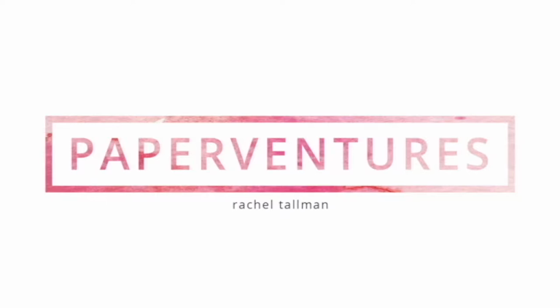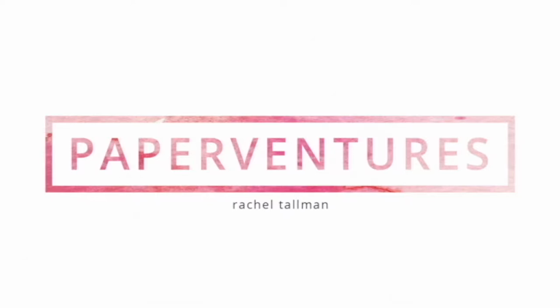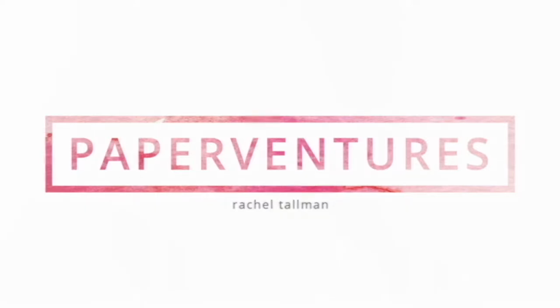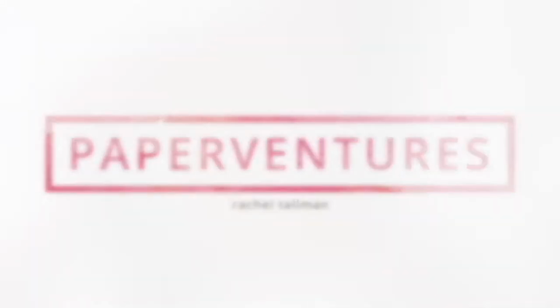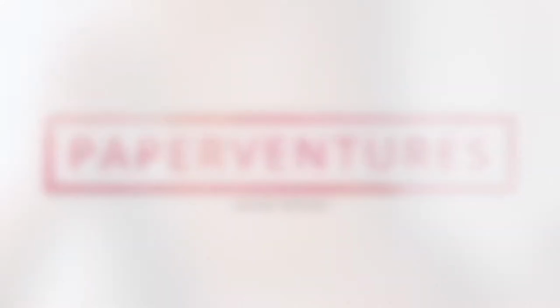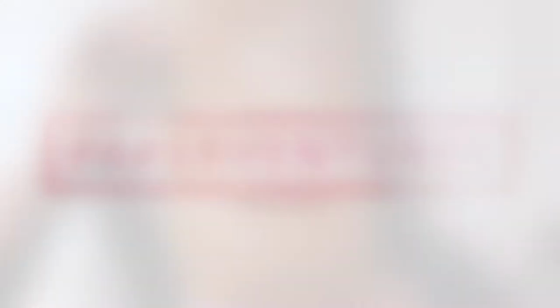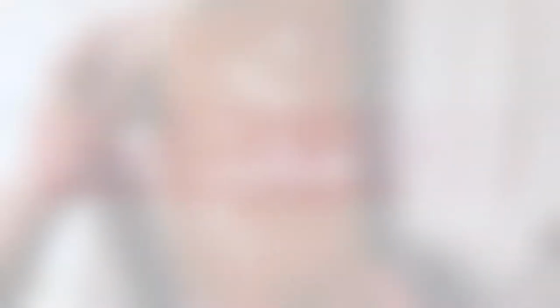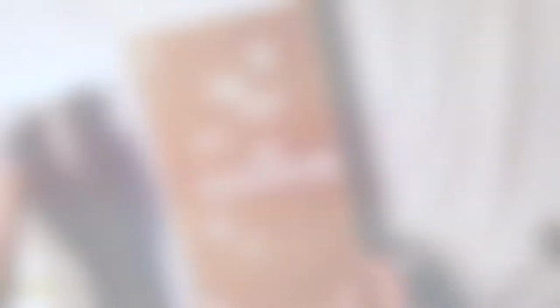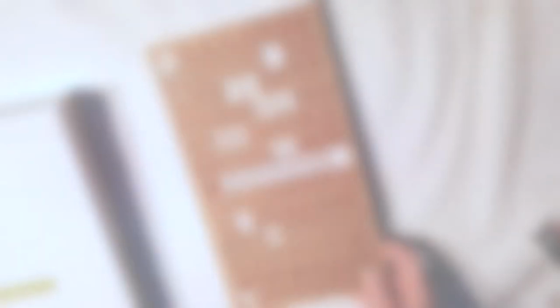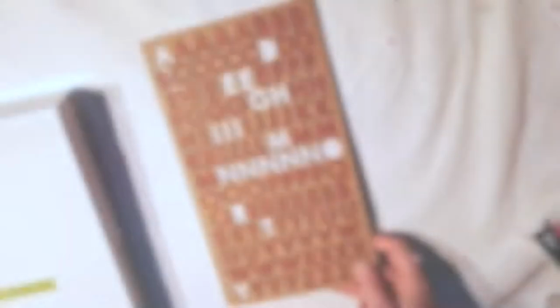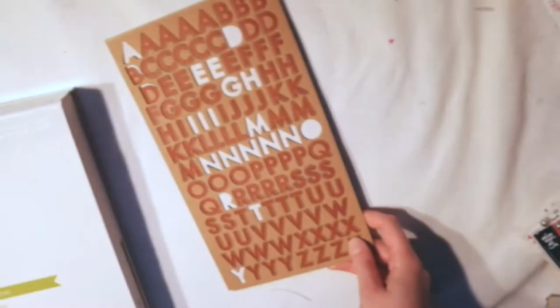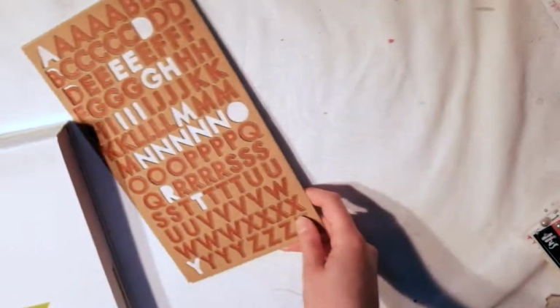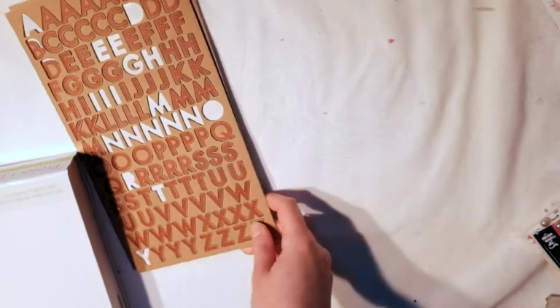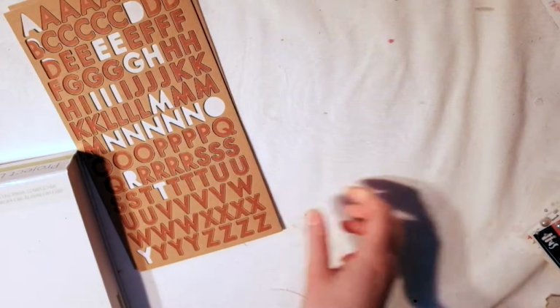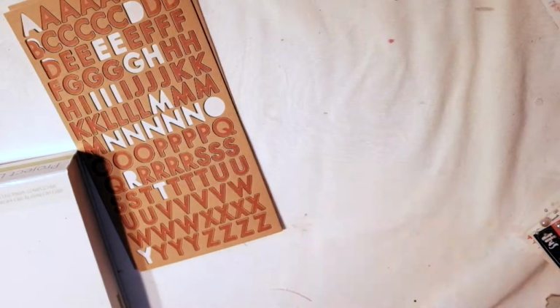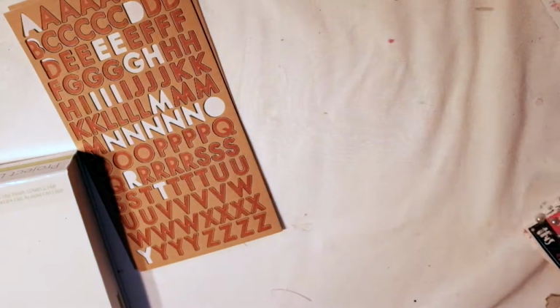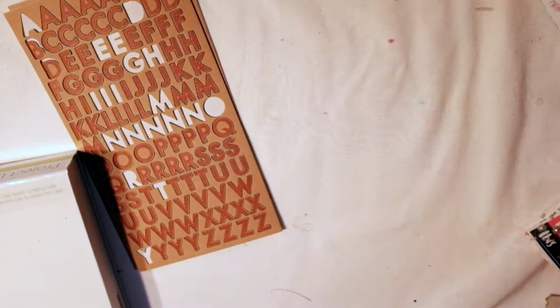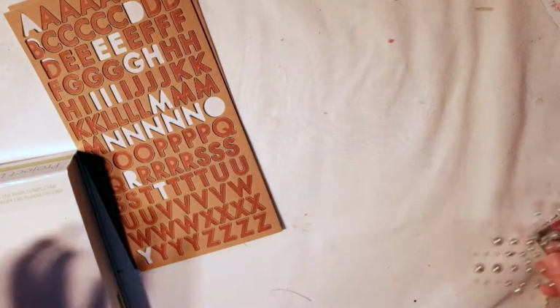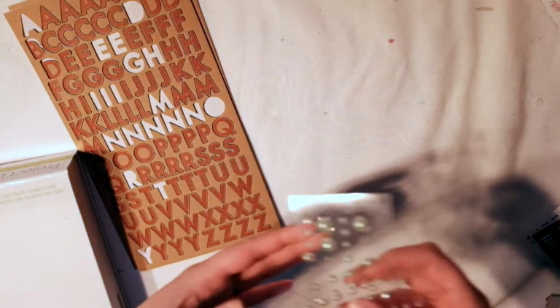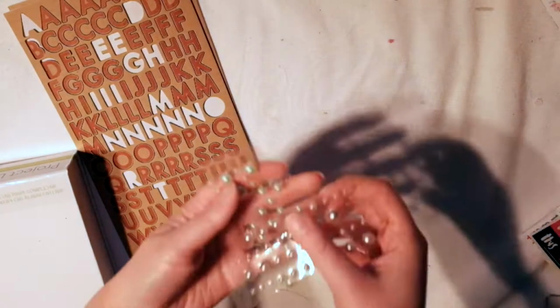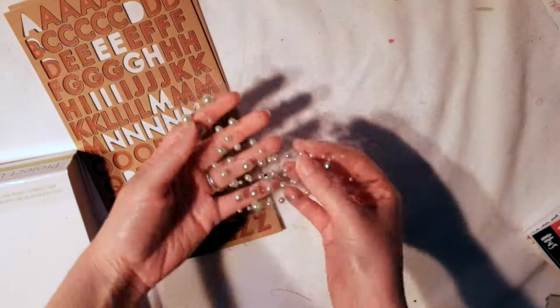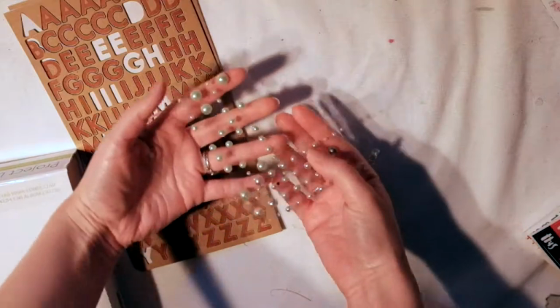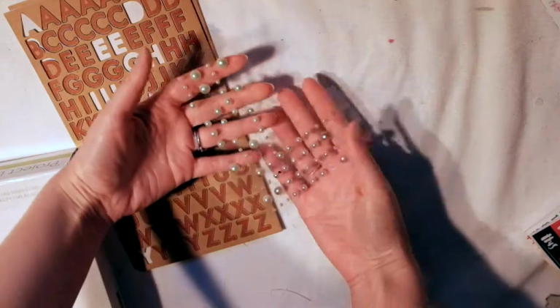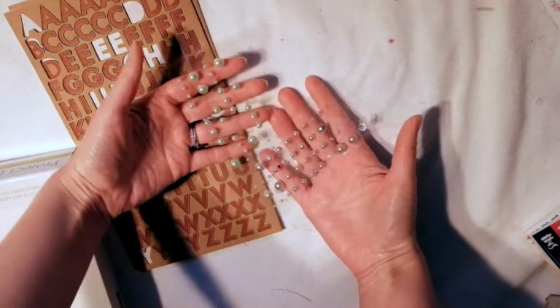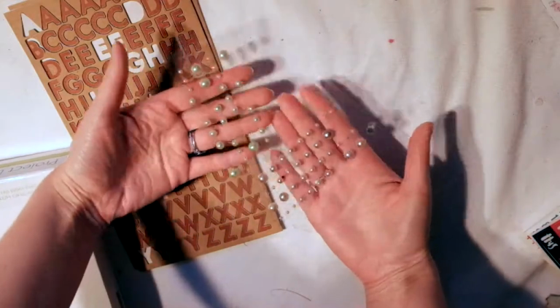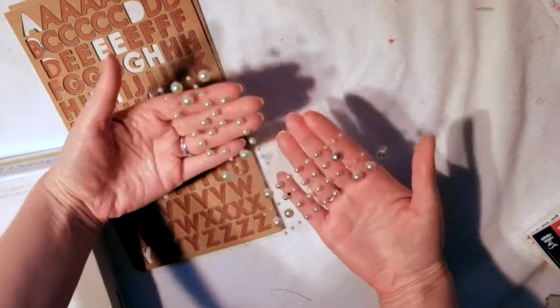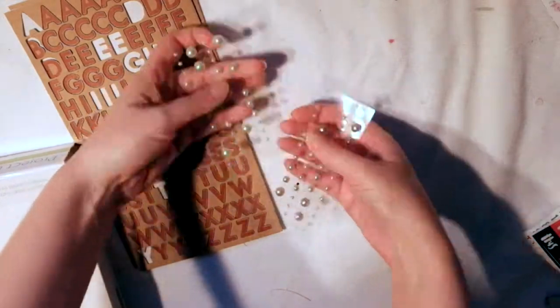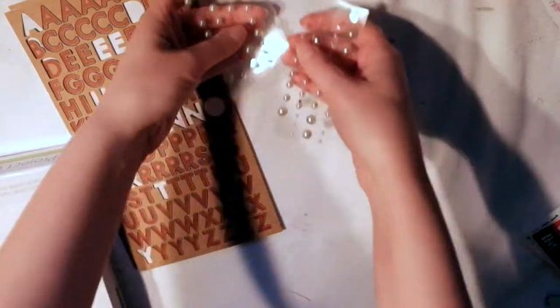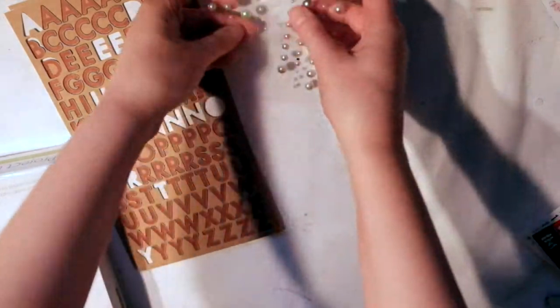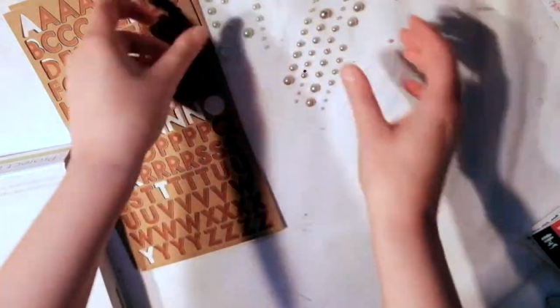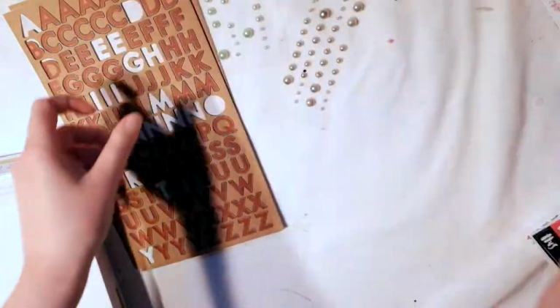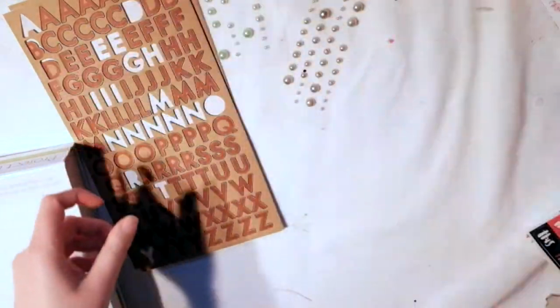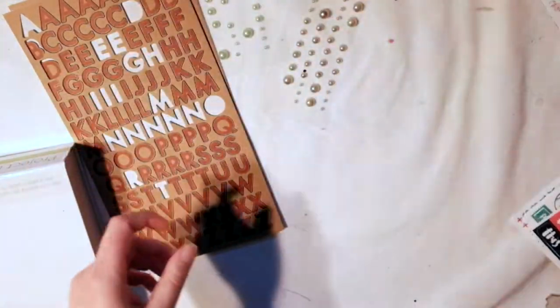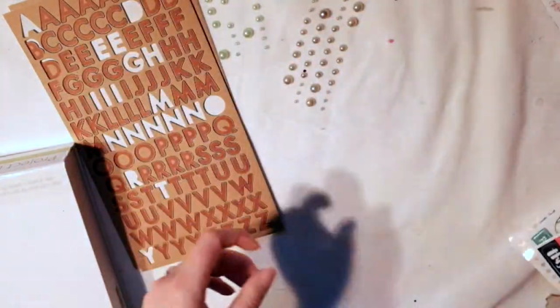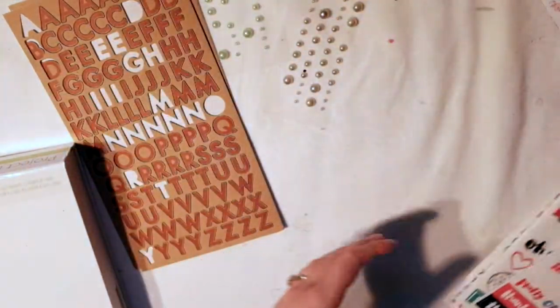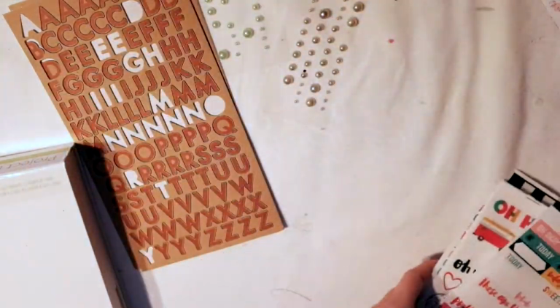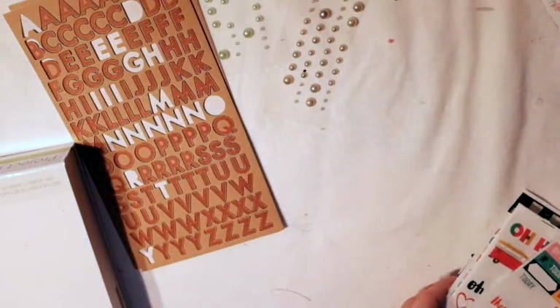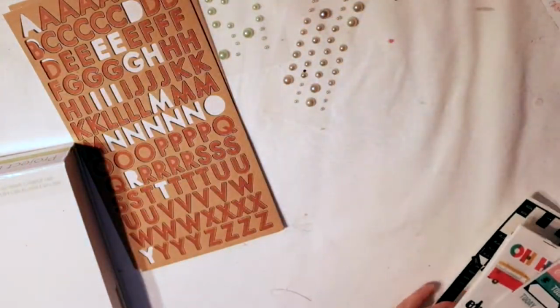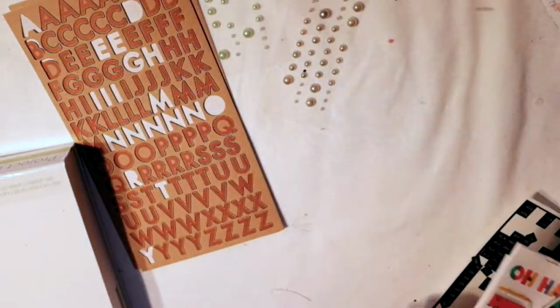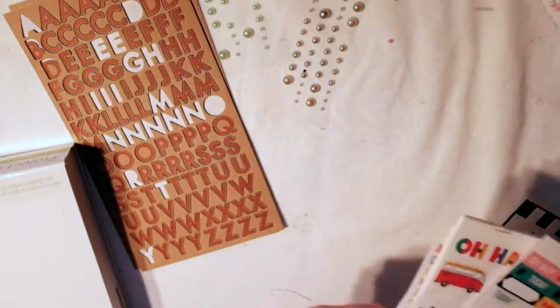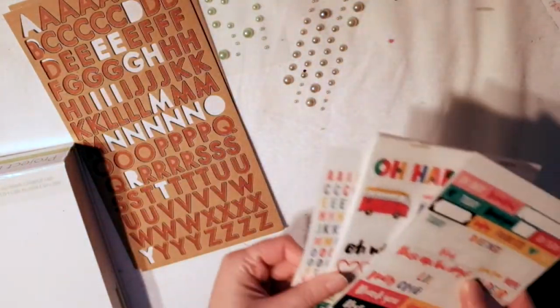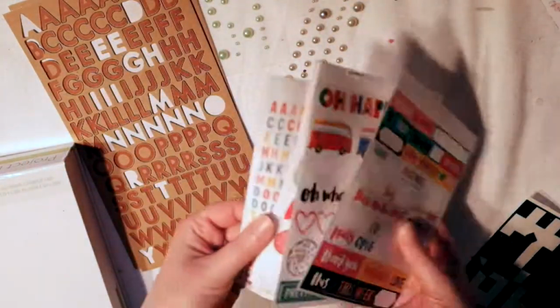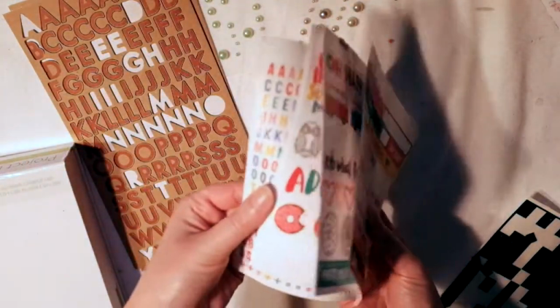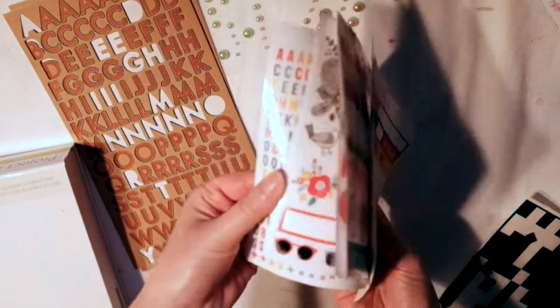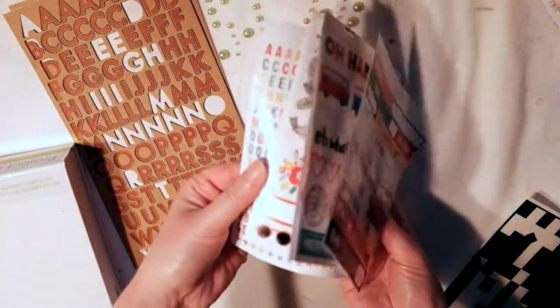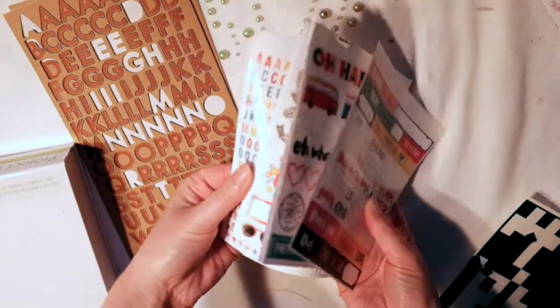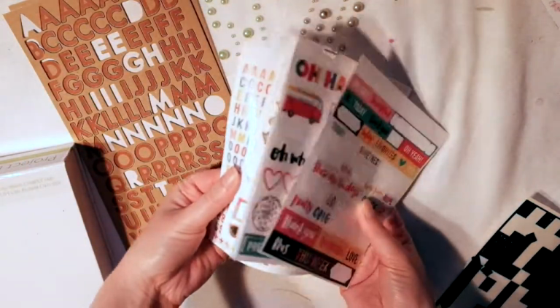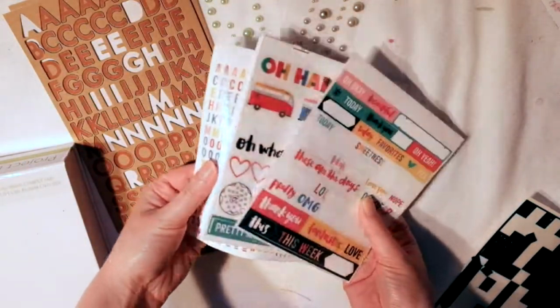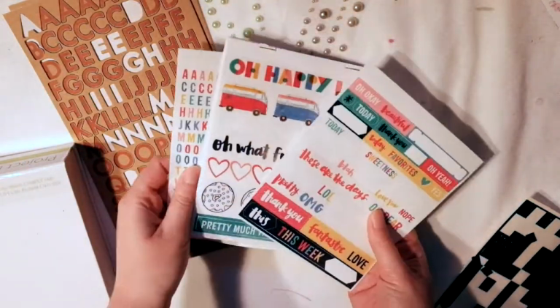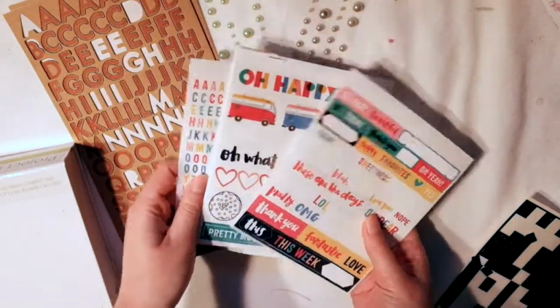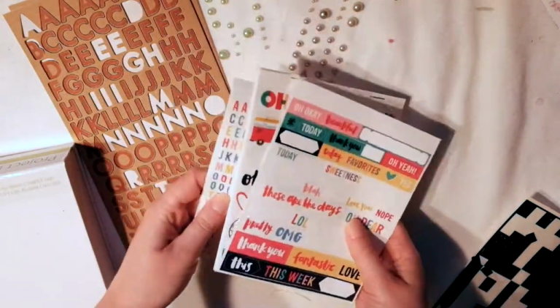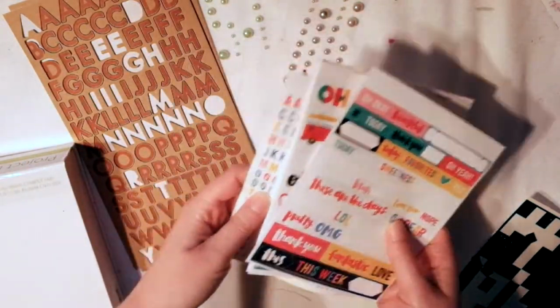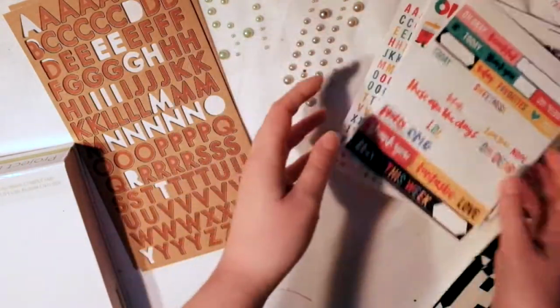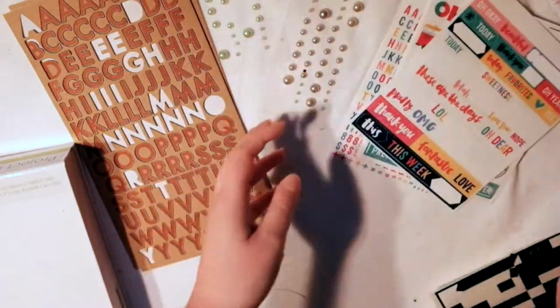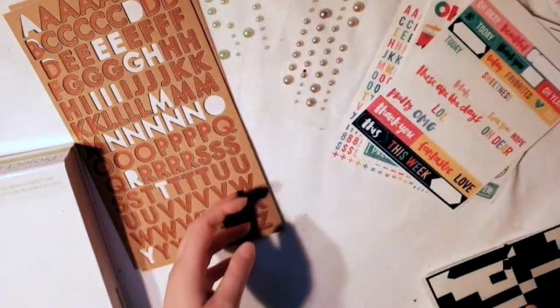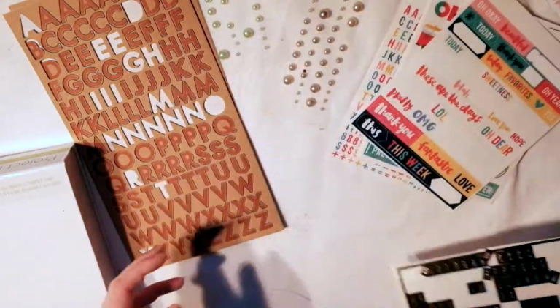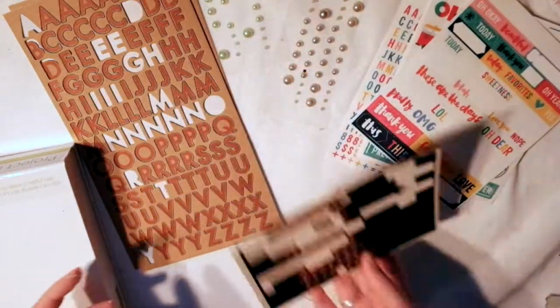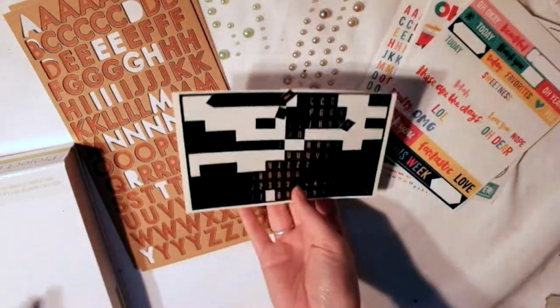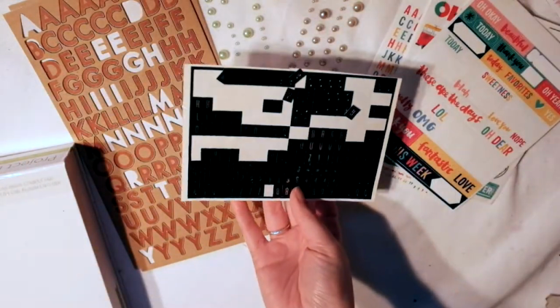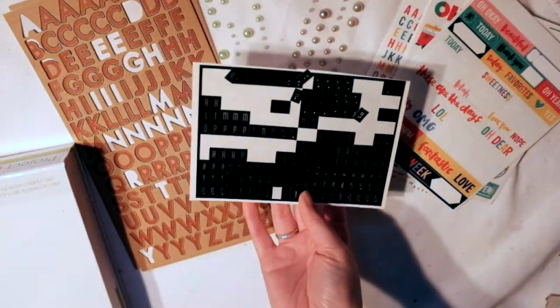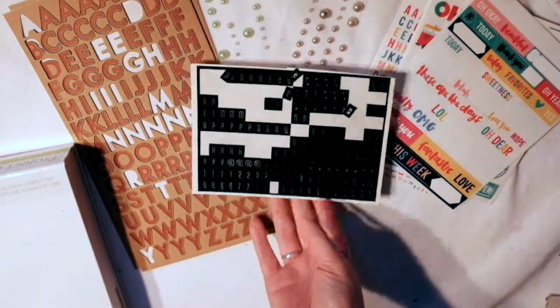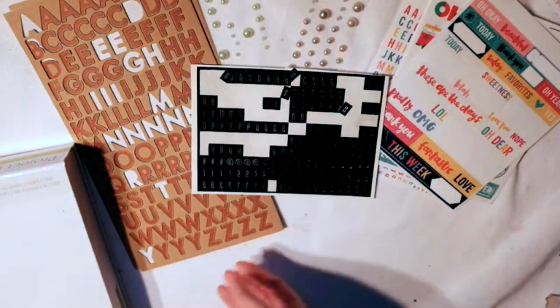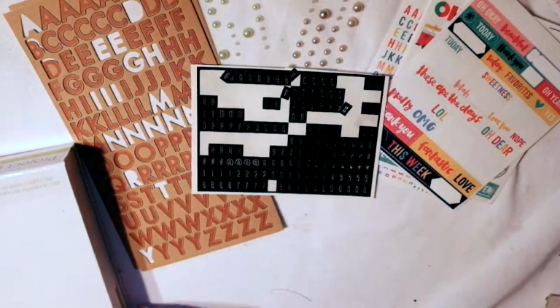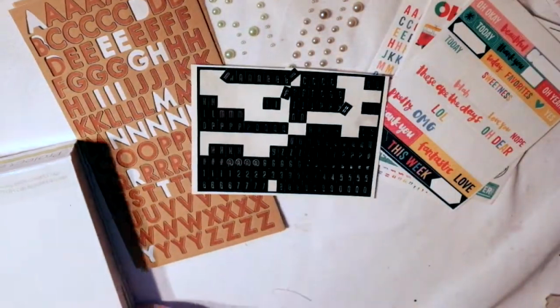Hey guys, it's Rachel from Paper Ventures. Today I'm doing something called a Grab5 from Adele from Inky Quill.